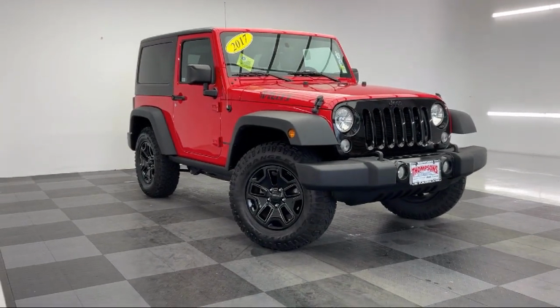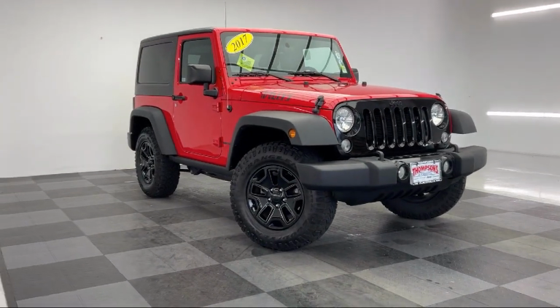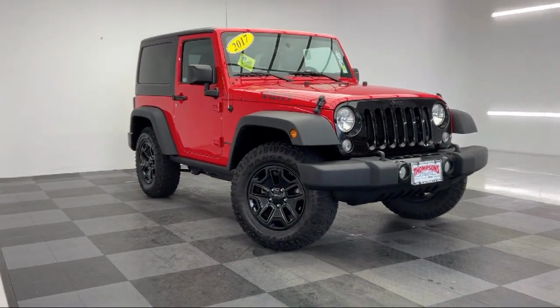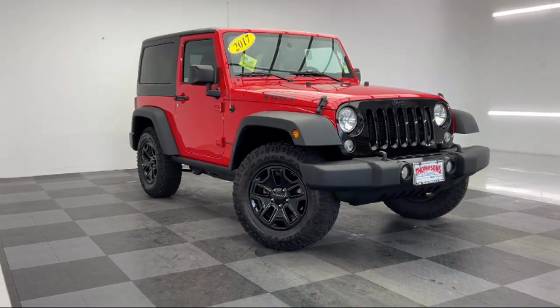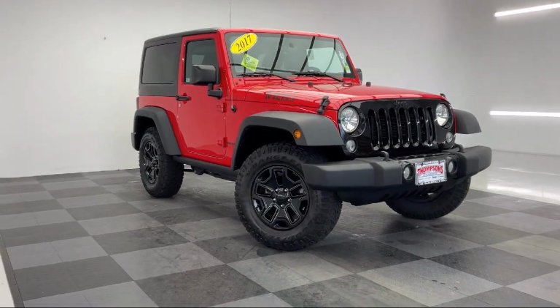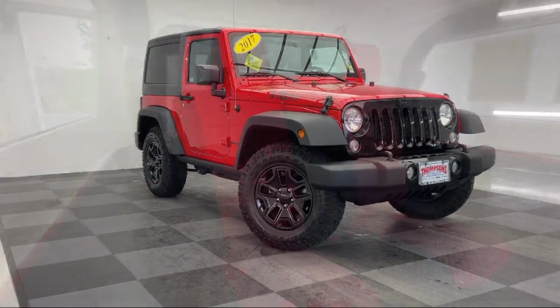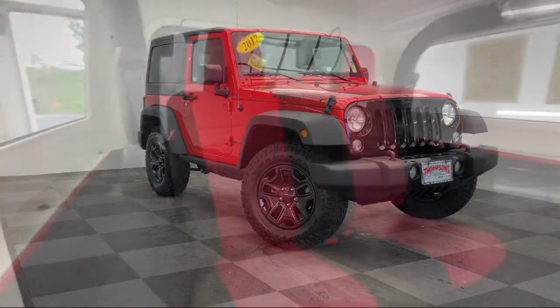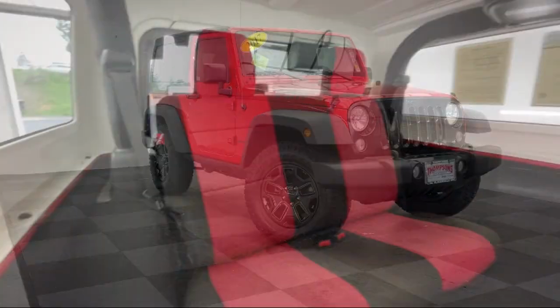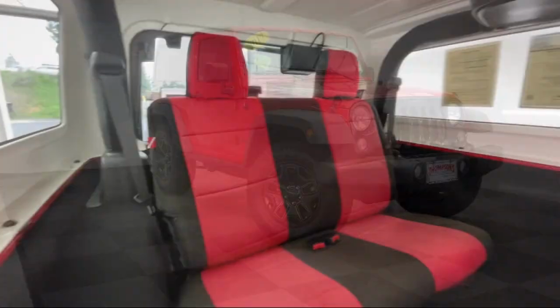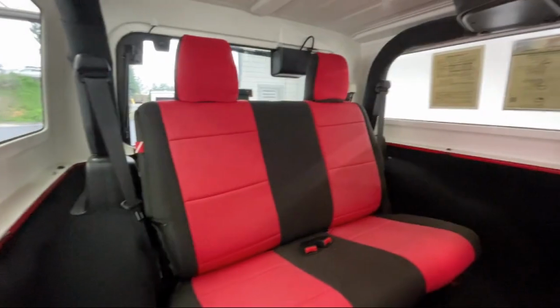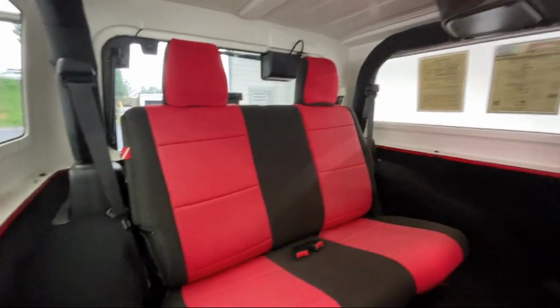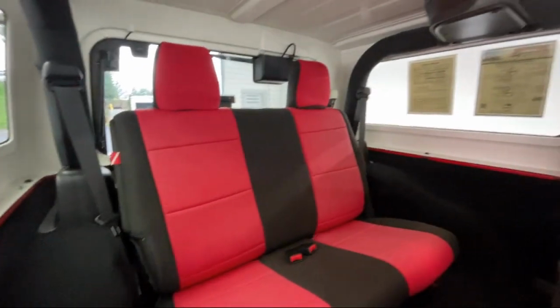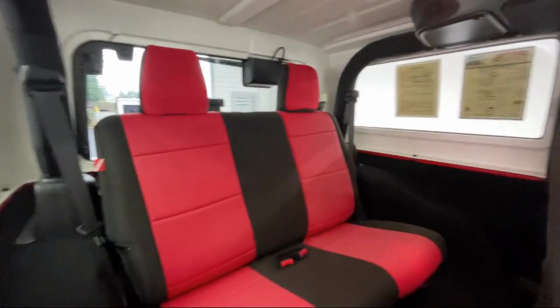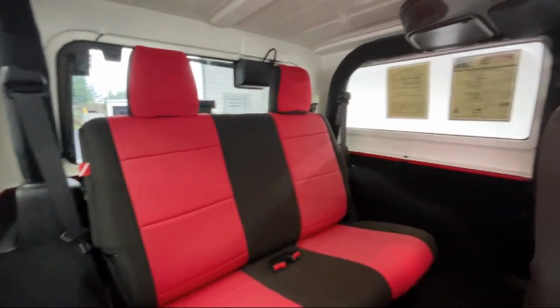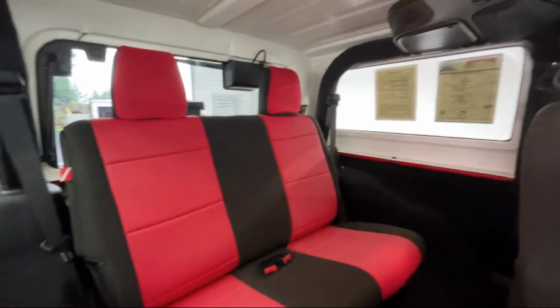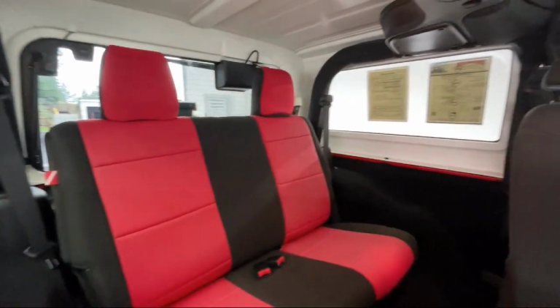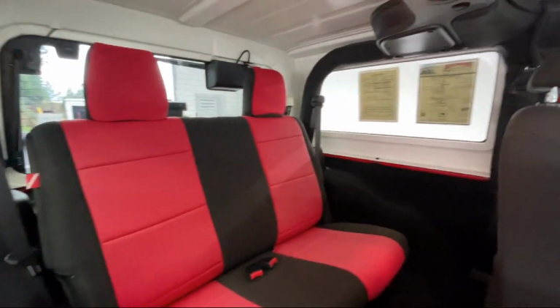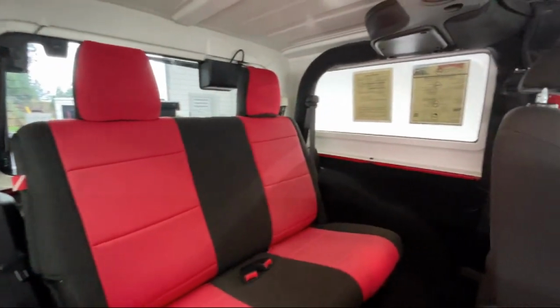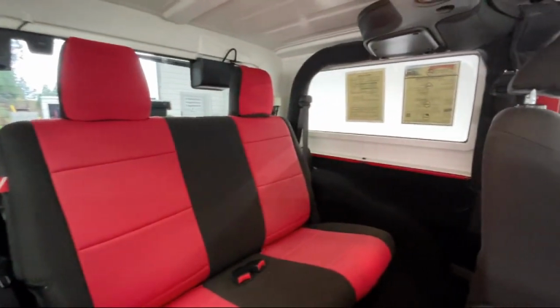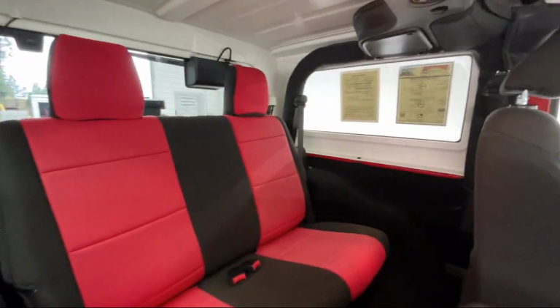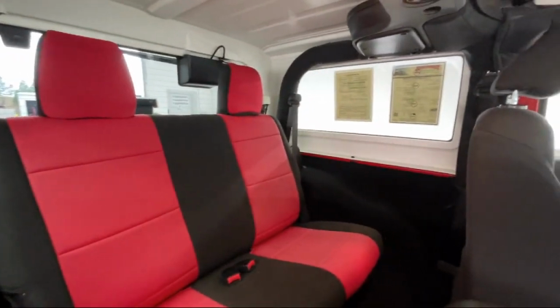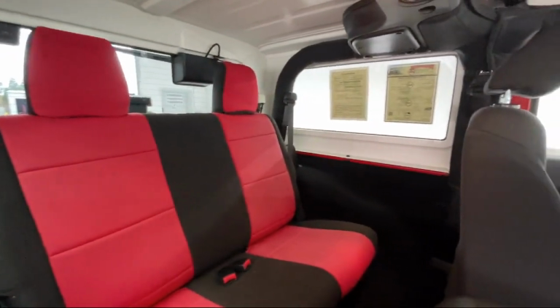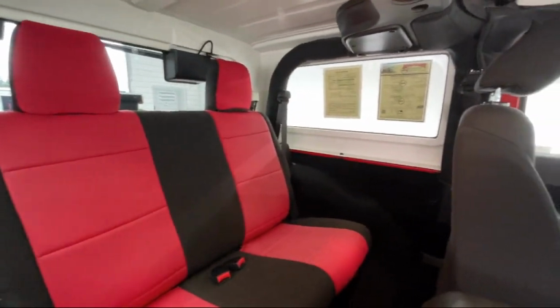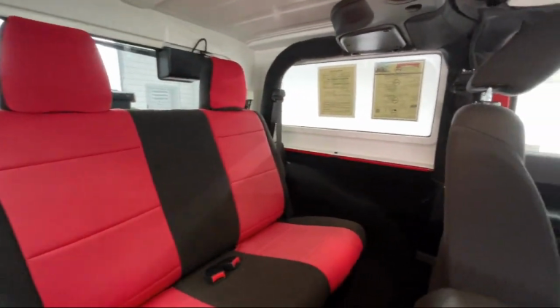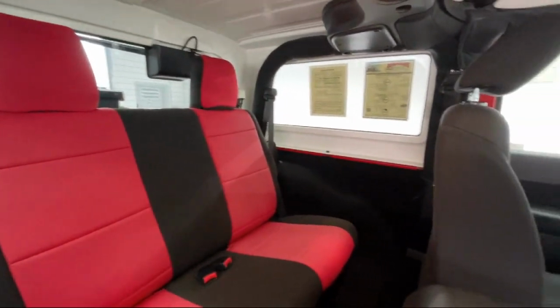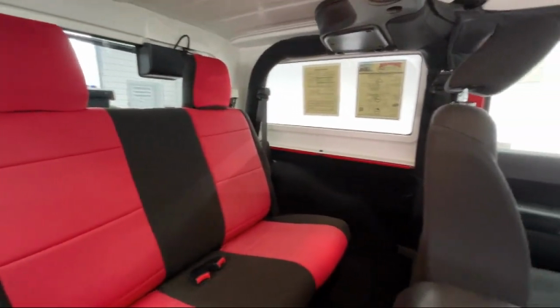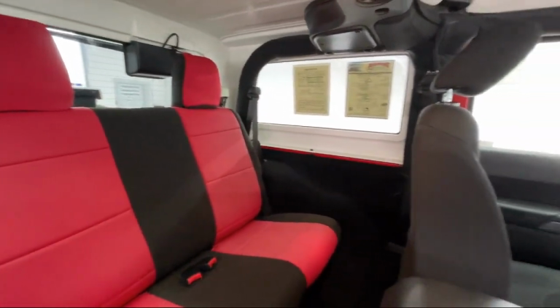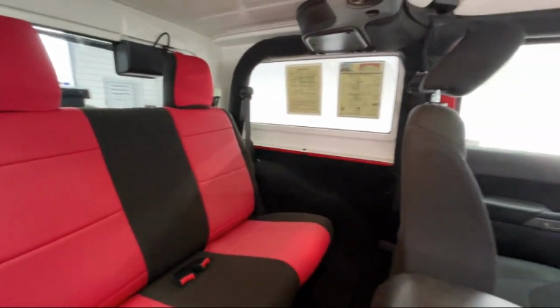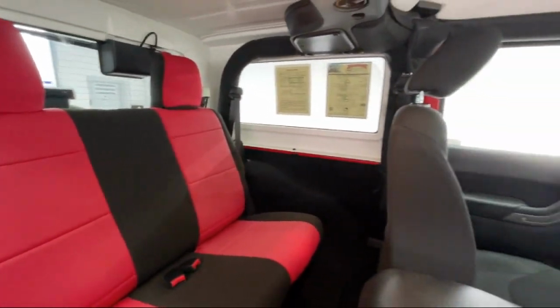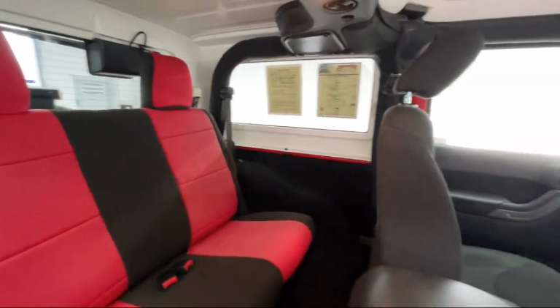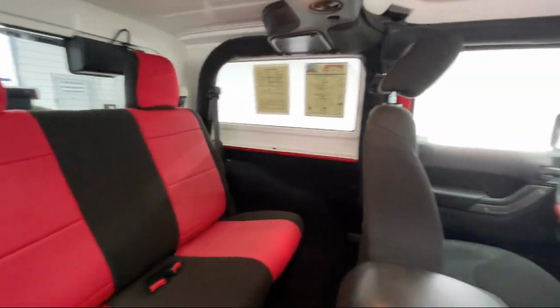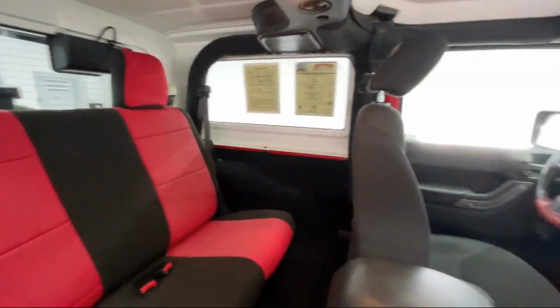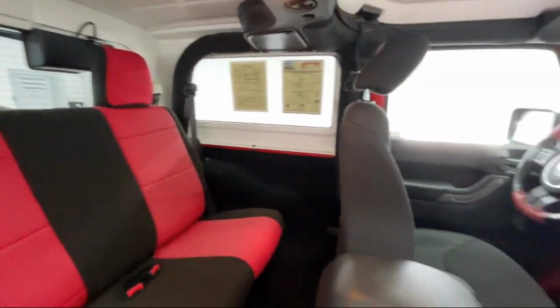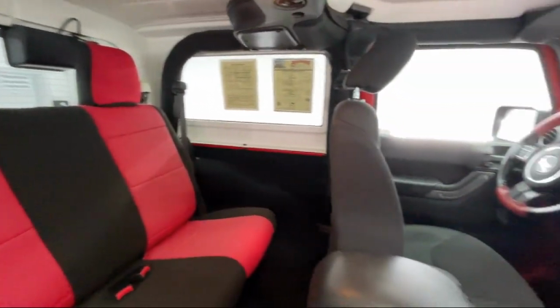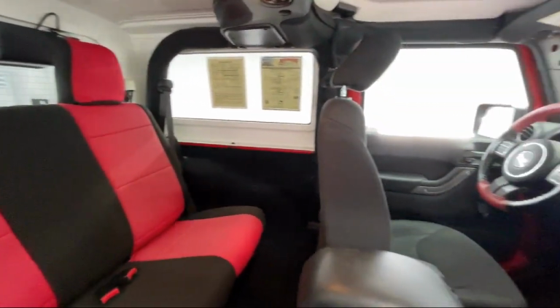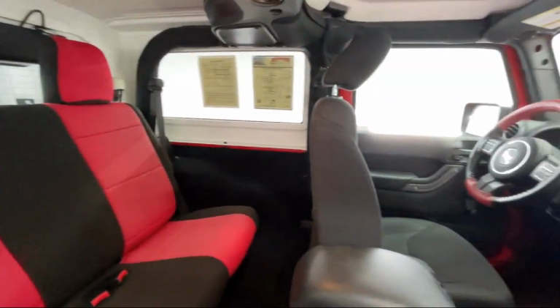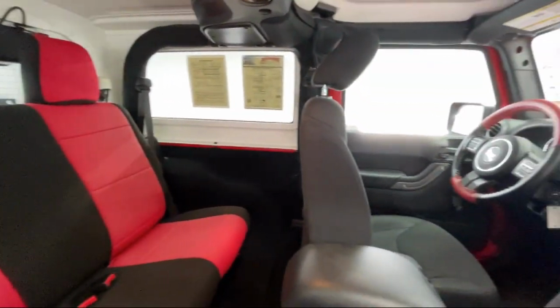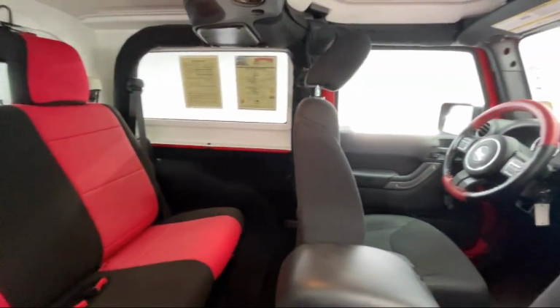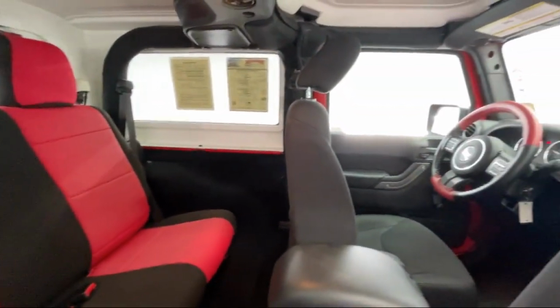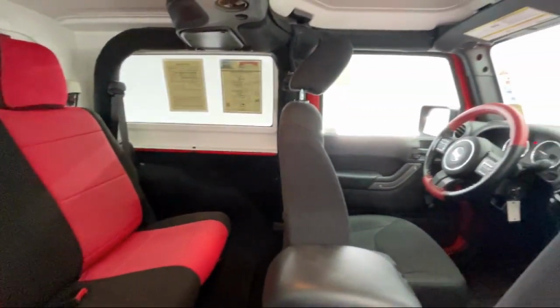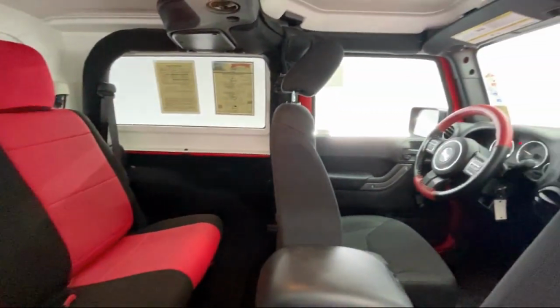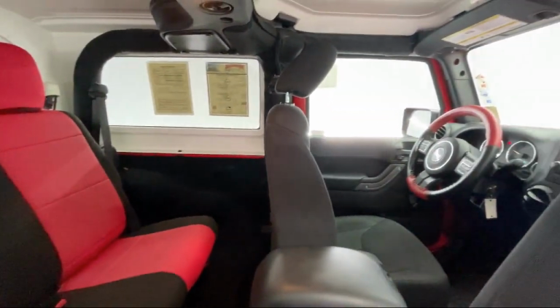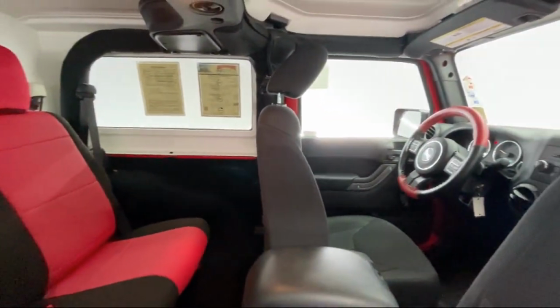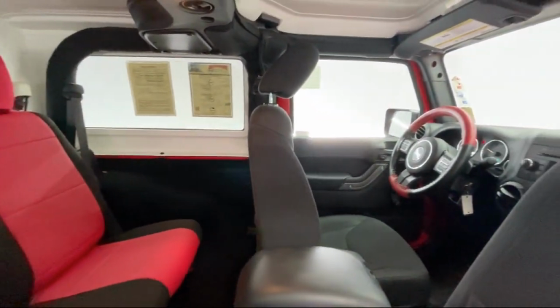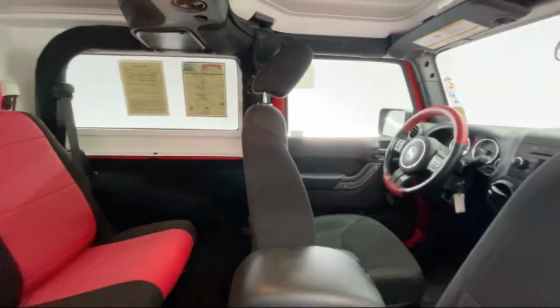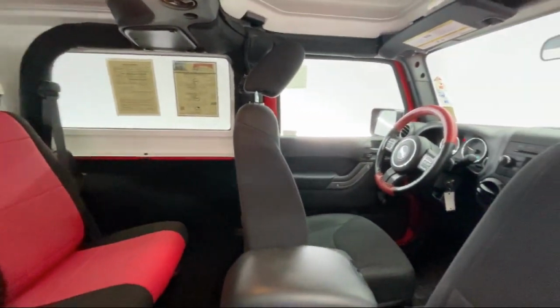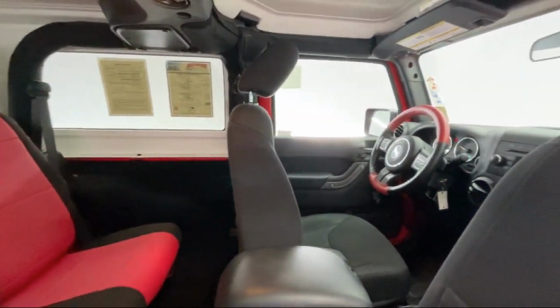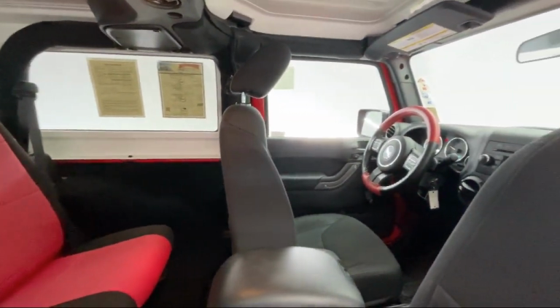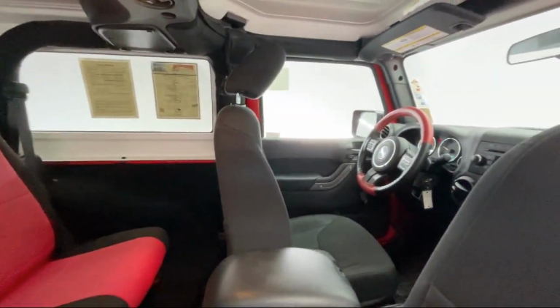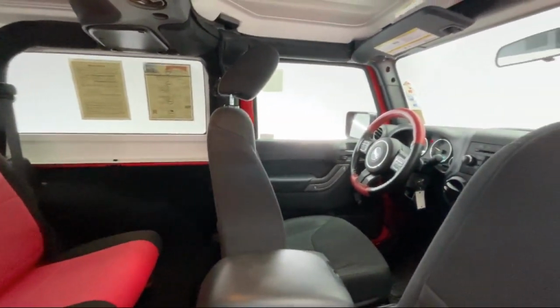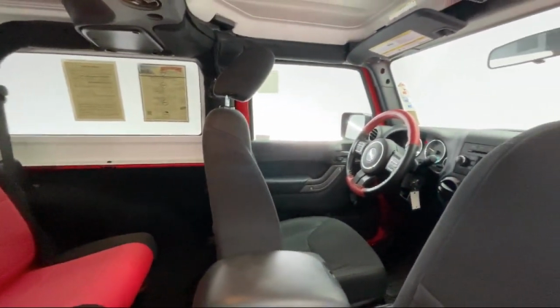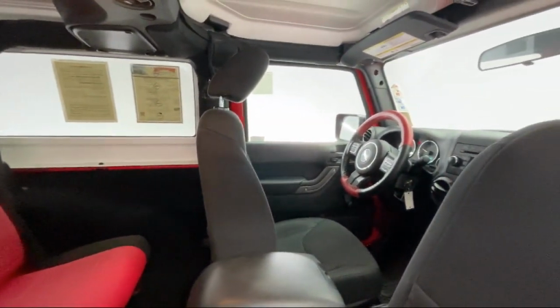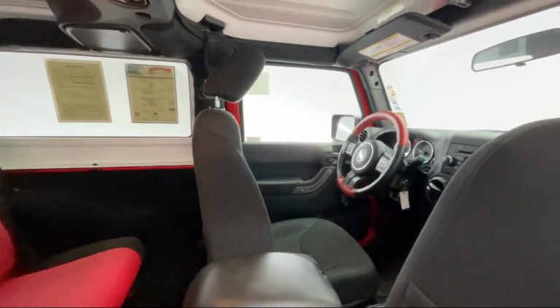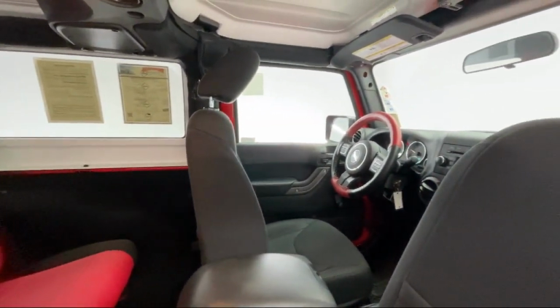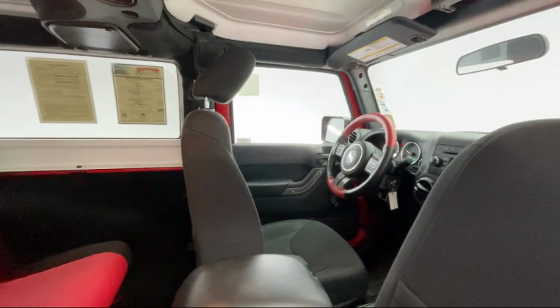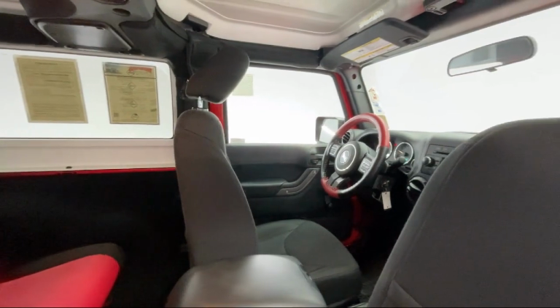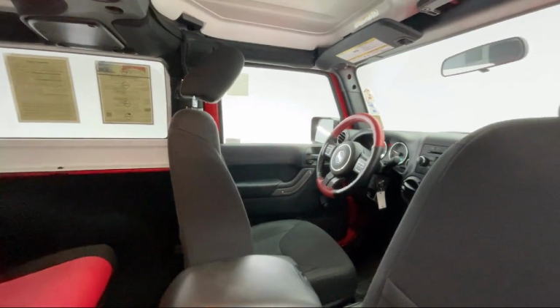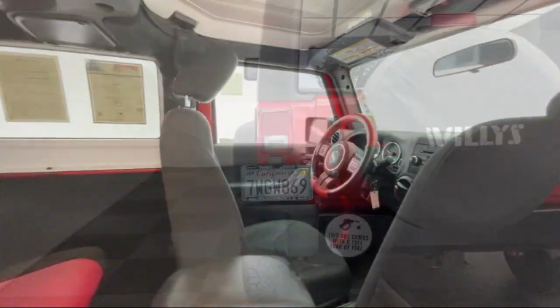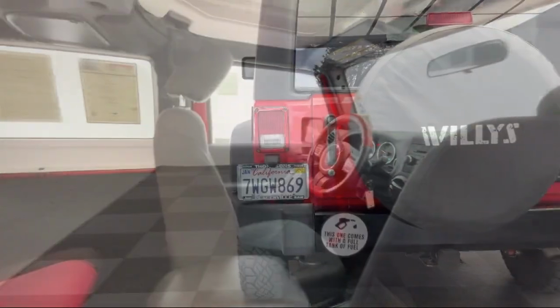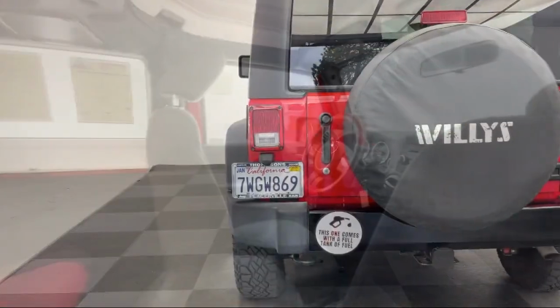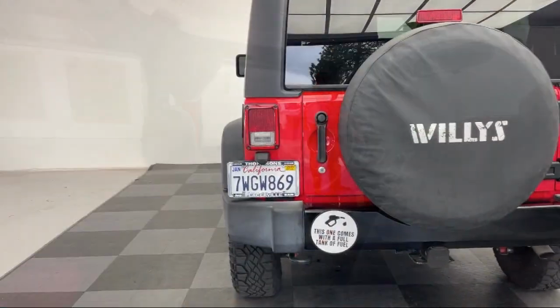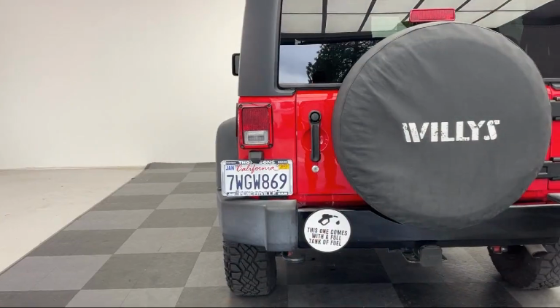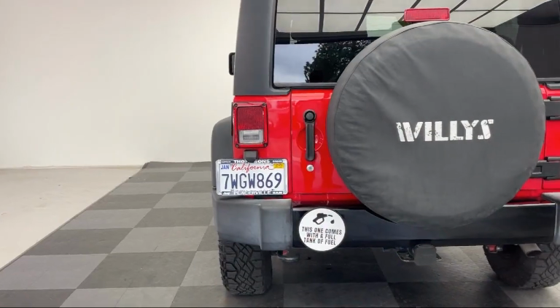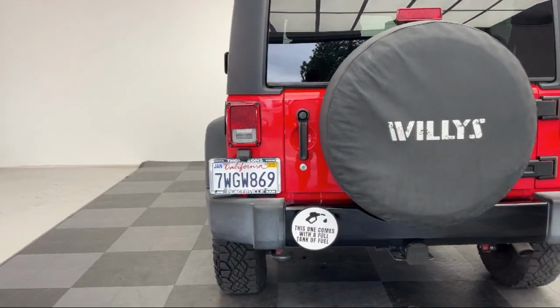It also features steering wheel controls, passenger airbag, air conditioning, and has less than 45,000 miles on the odometer.